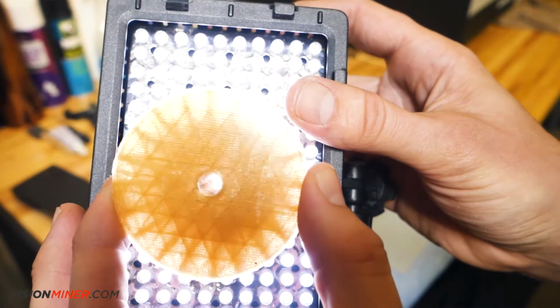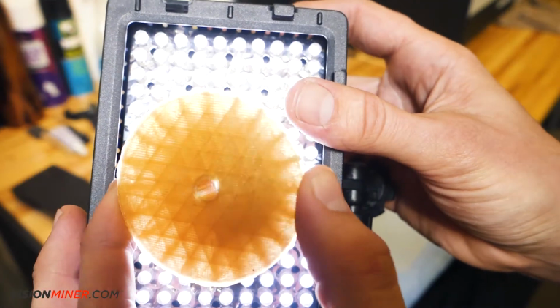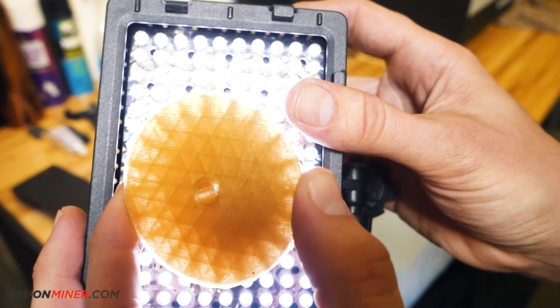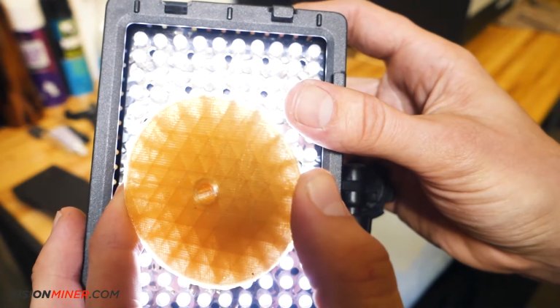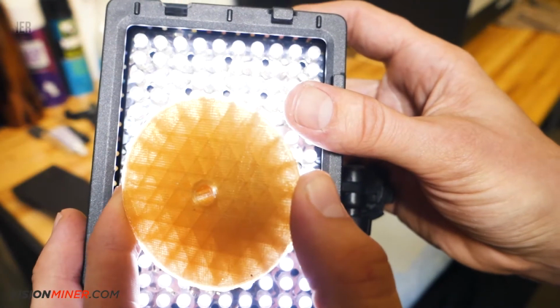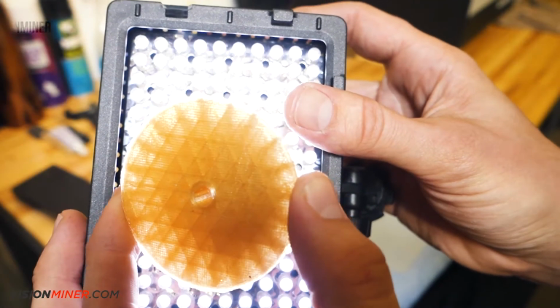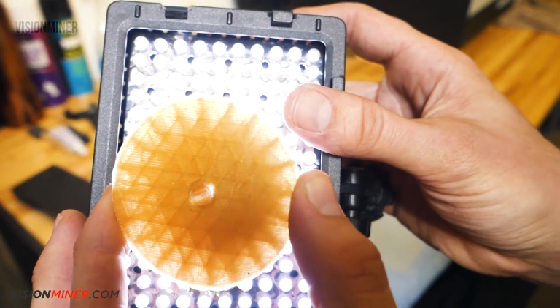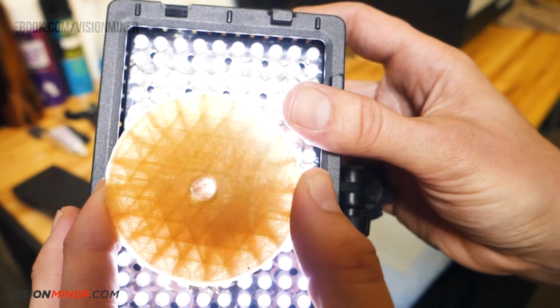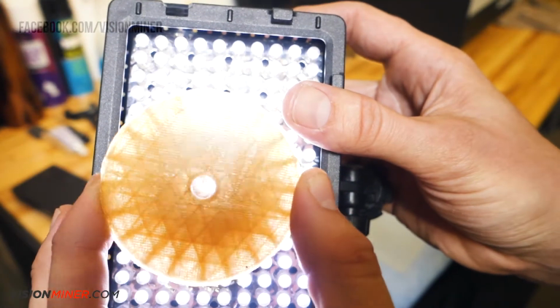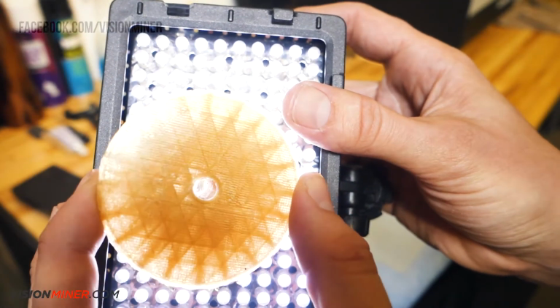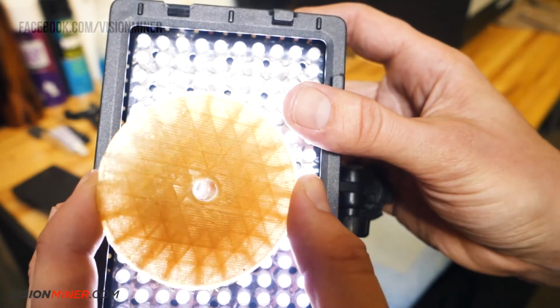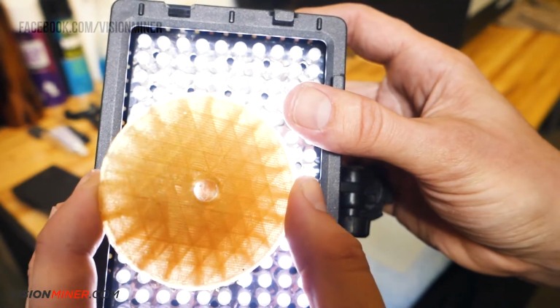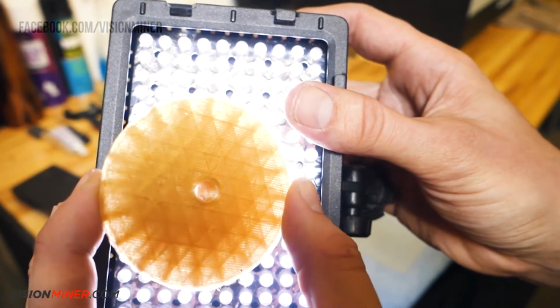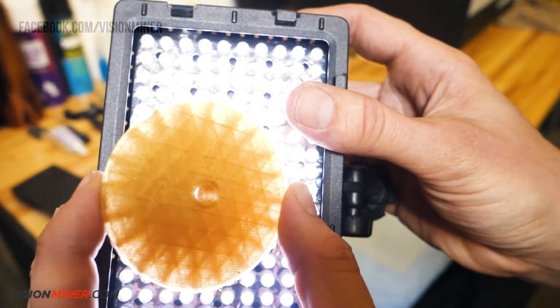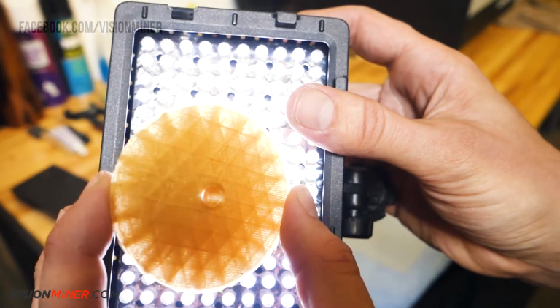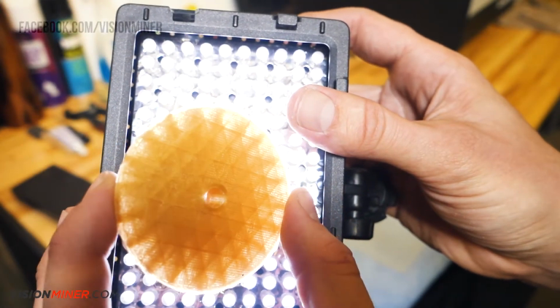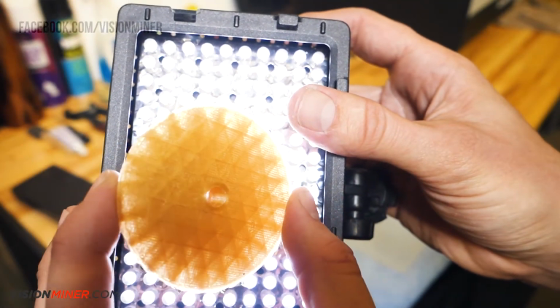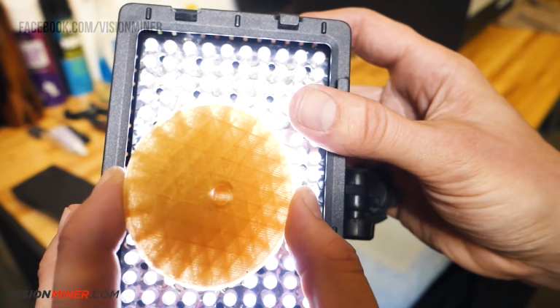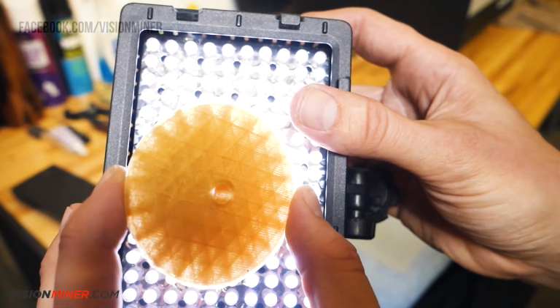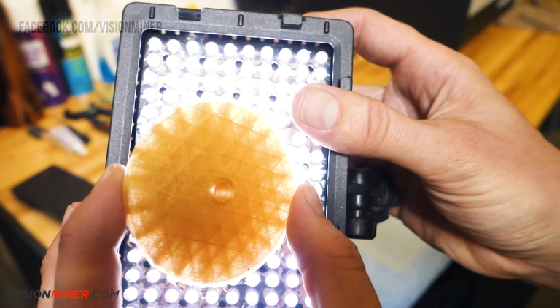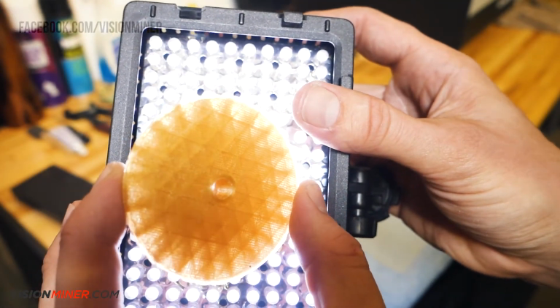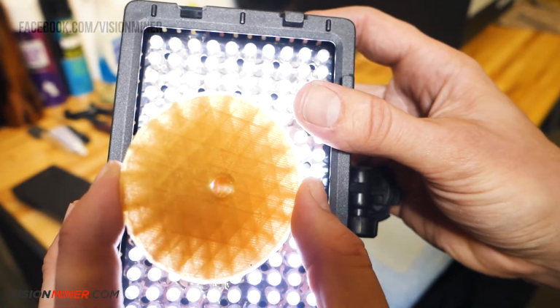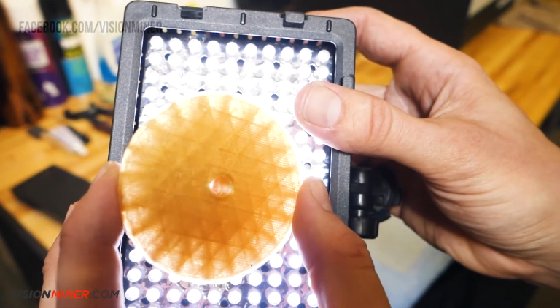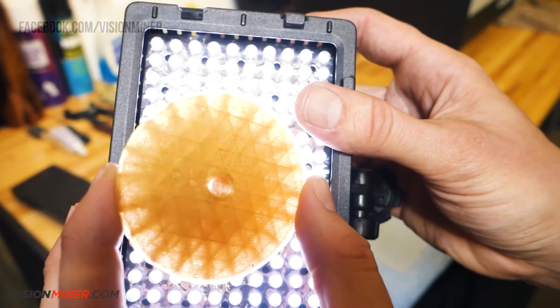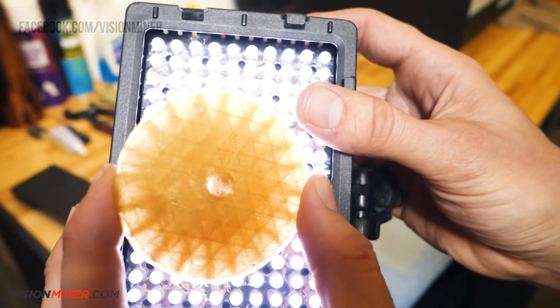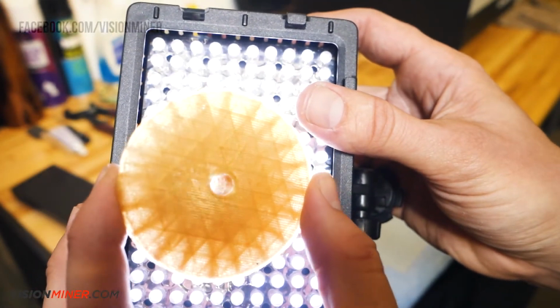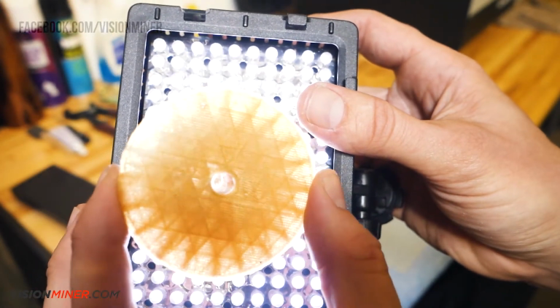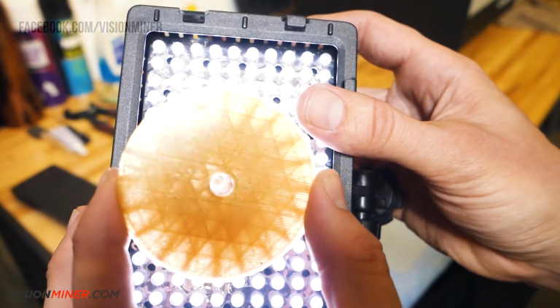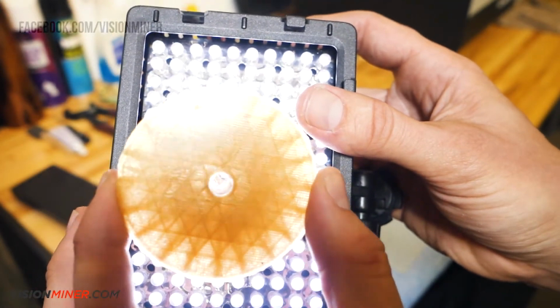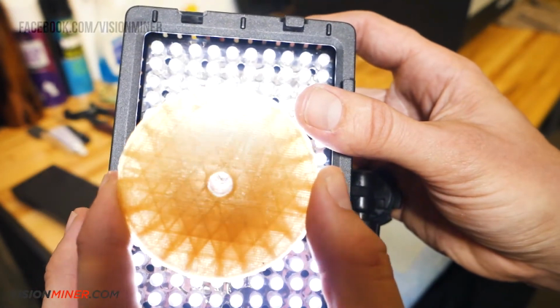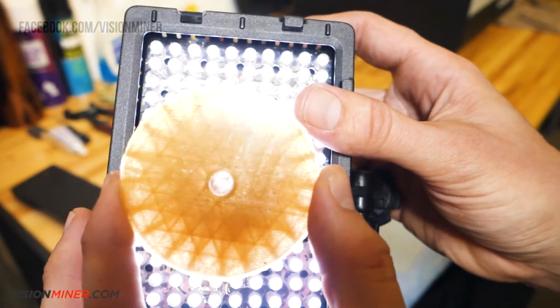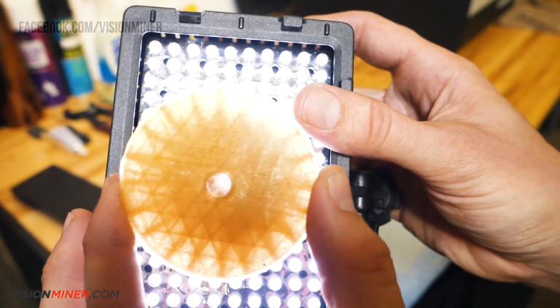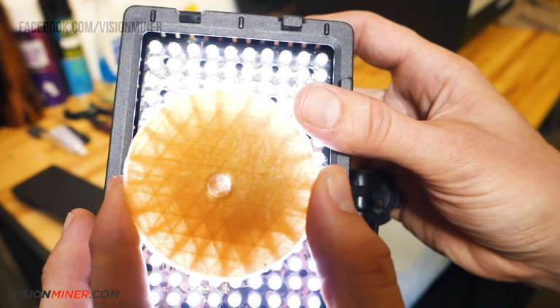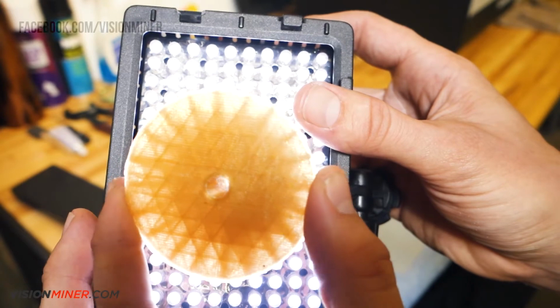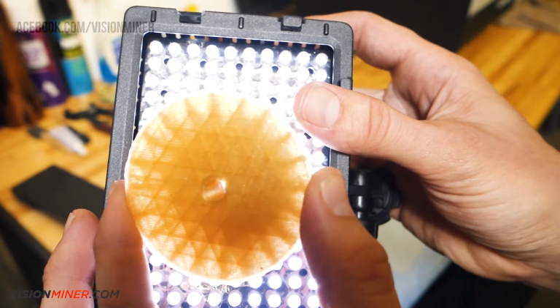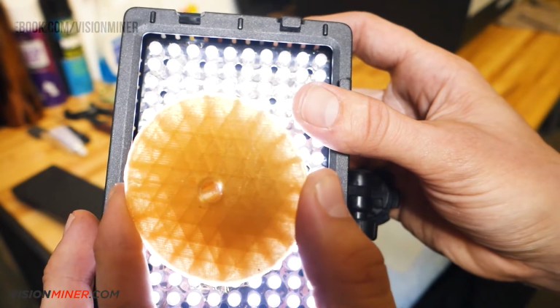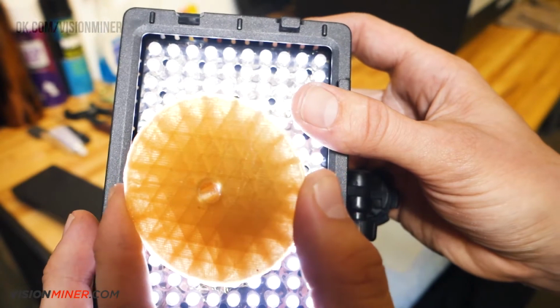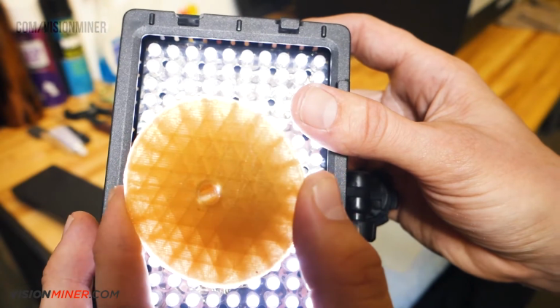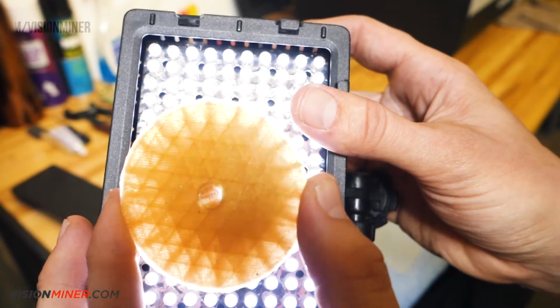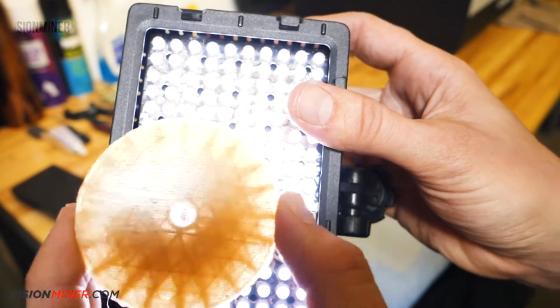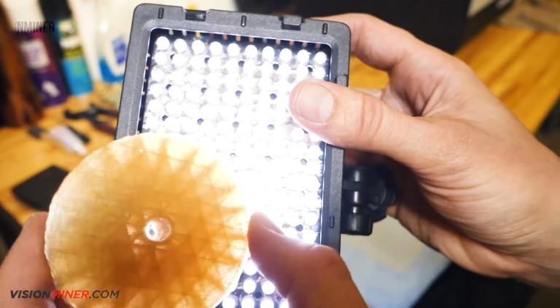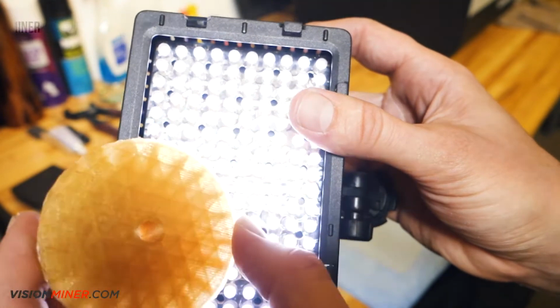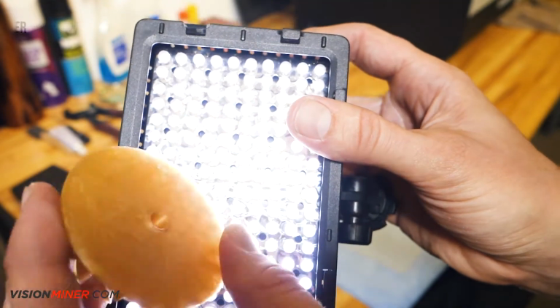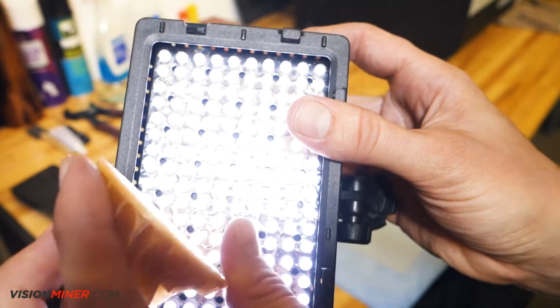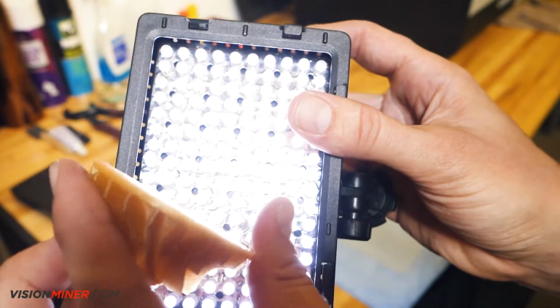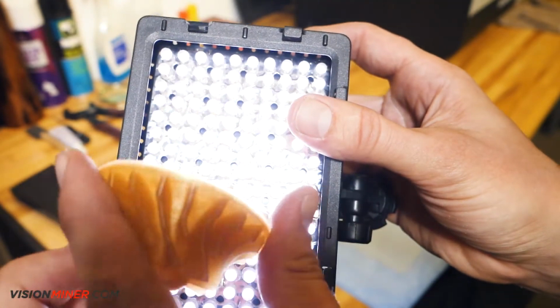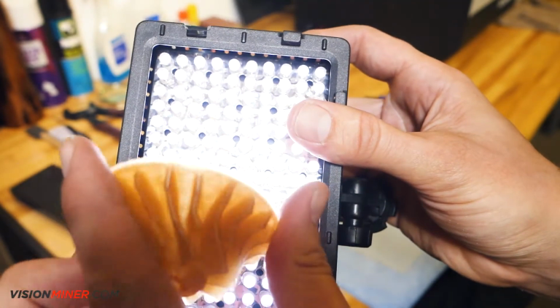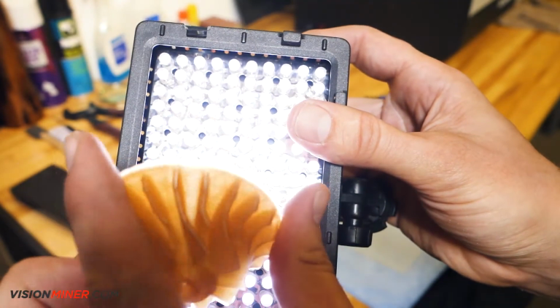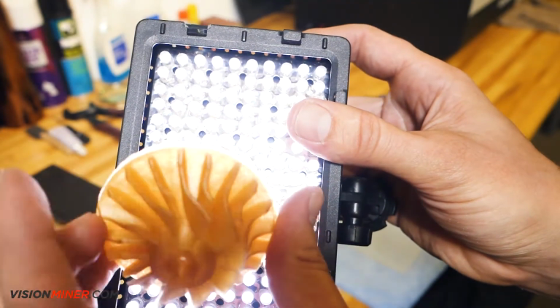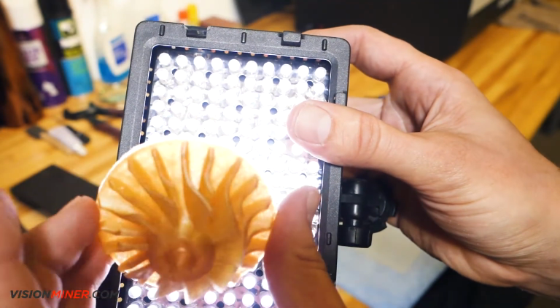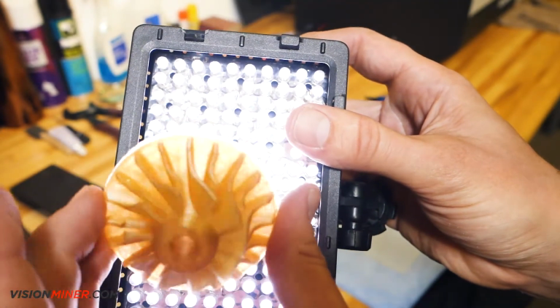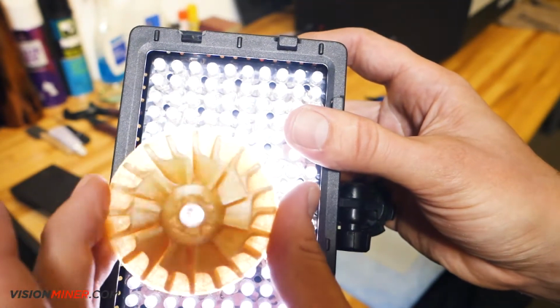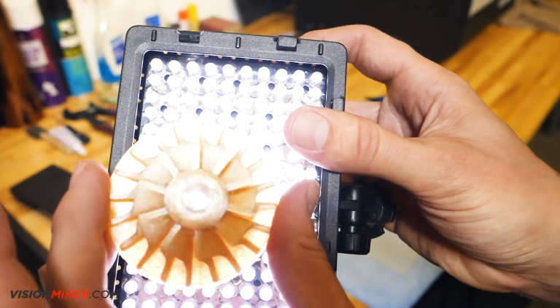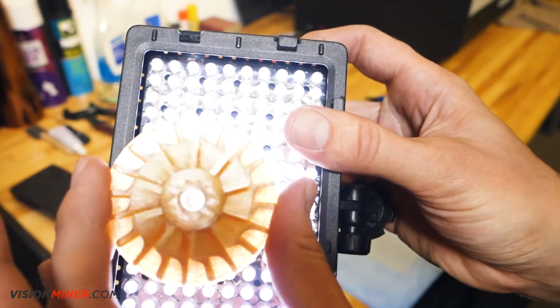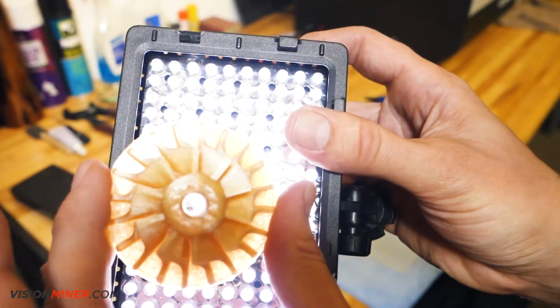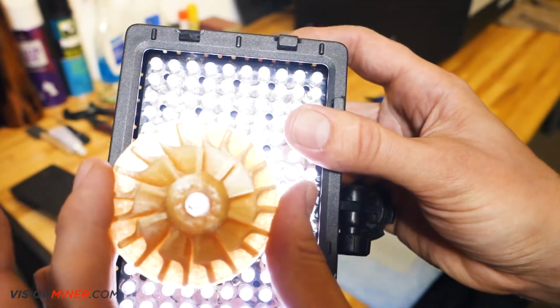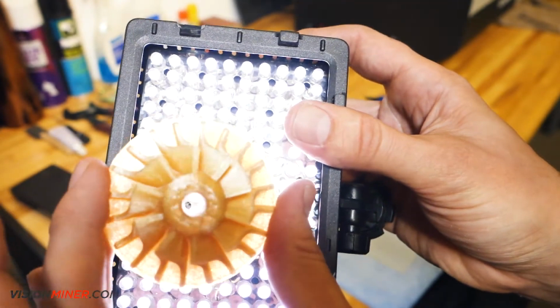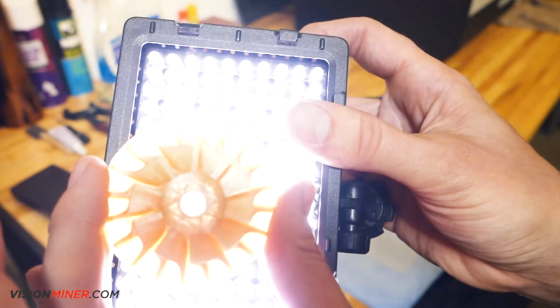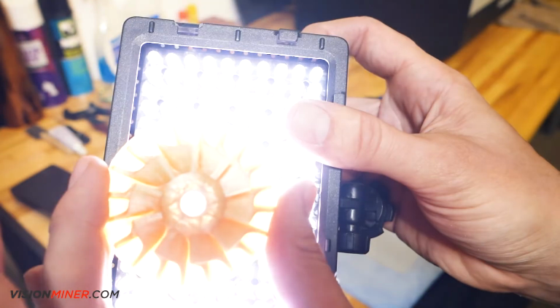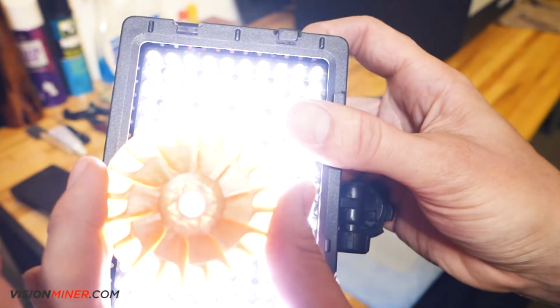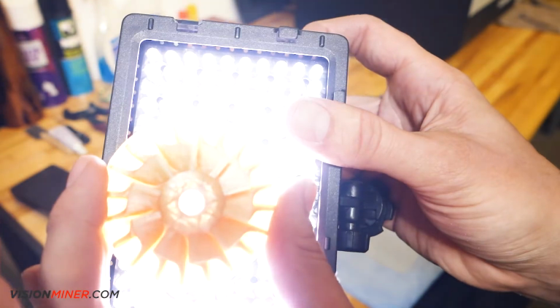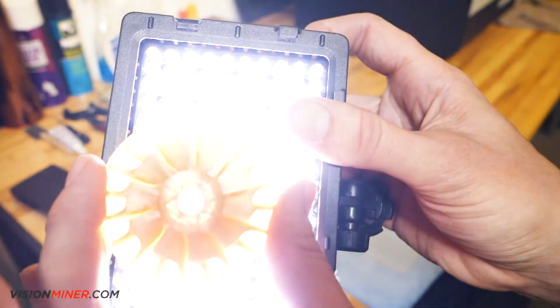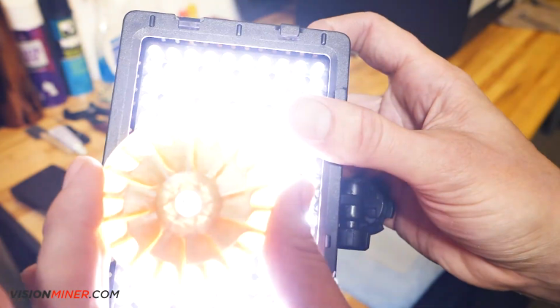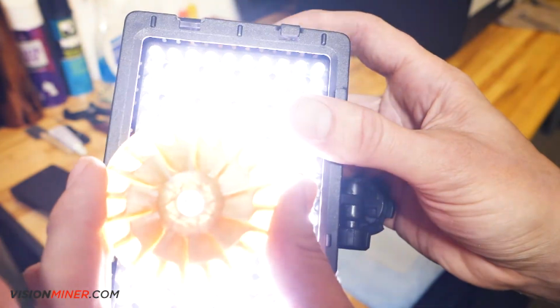Here, you can see the infill pattern we used is triangular. This helps save material and add strength to the part.